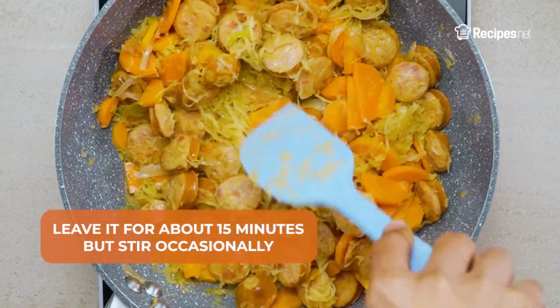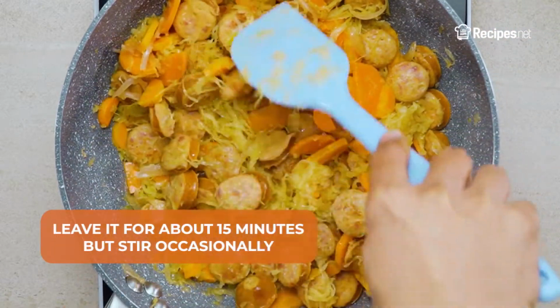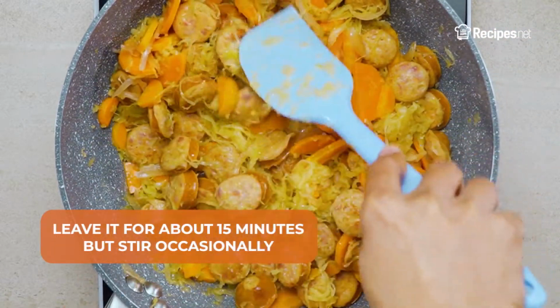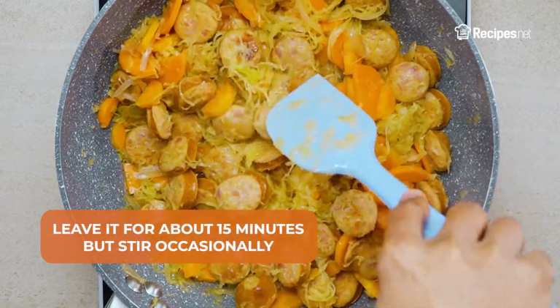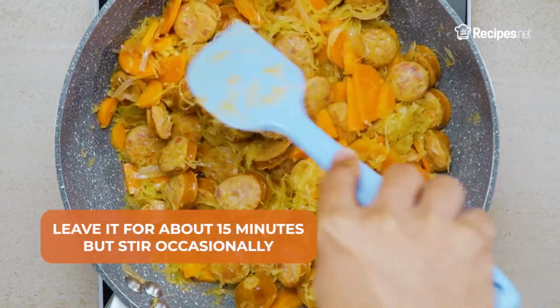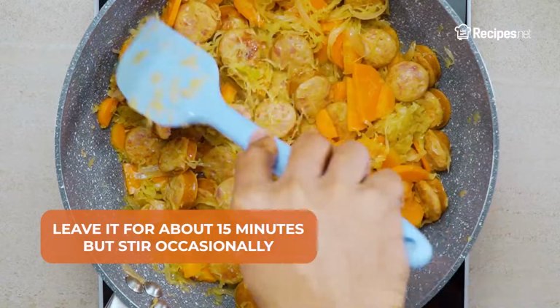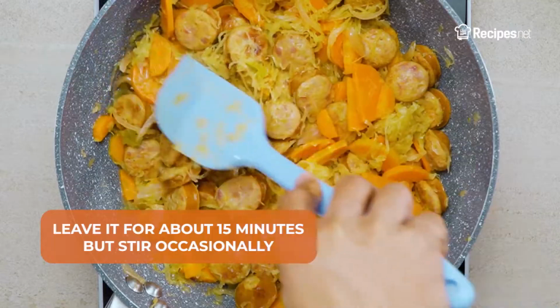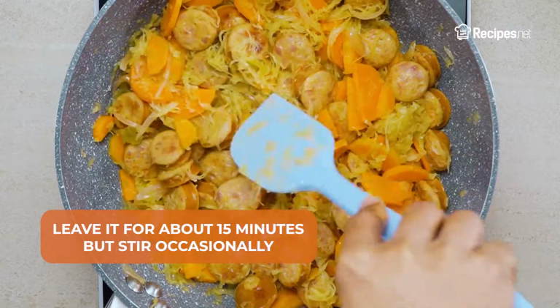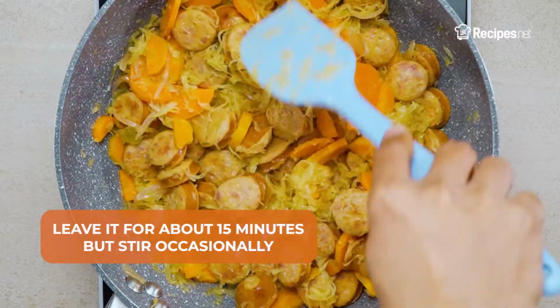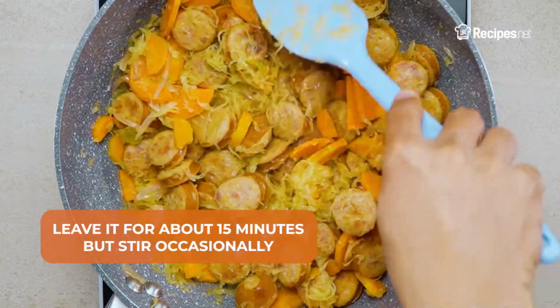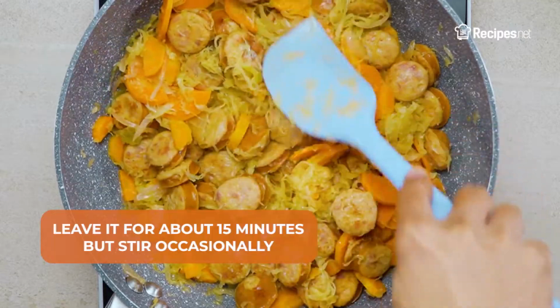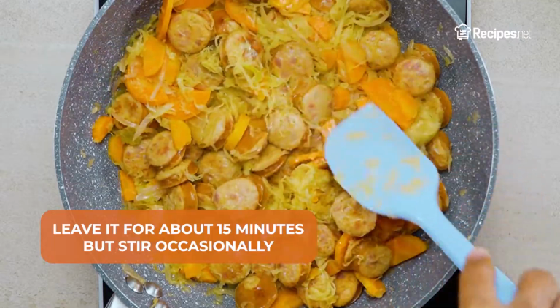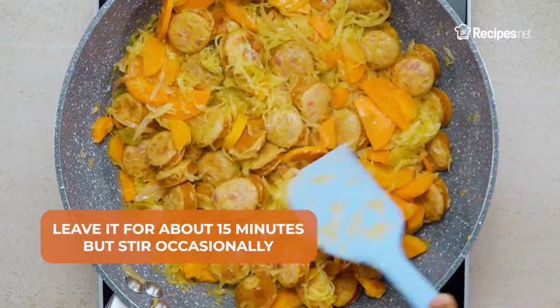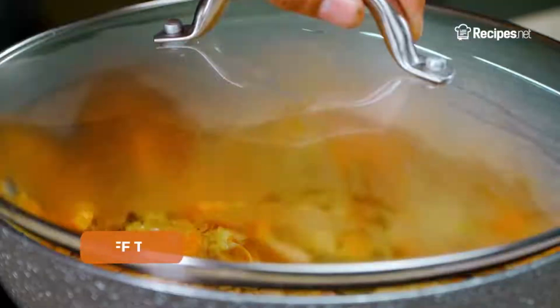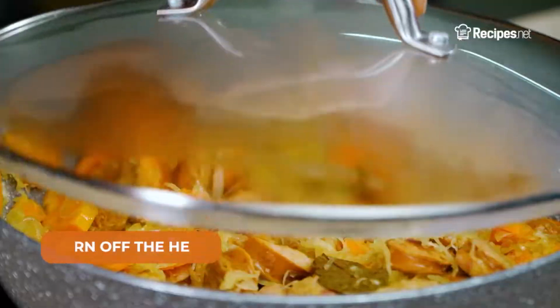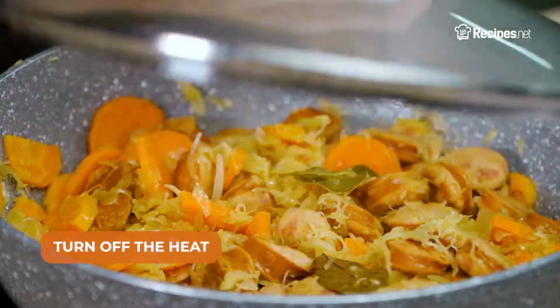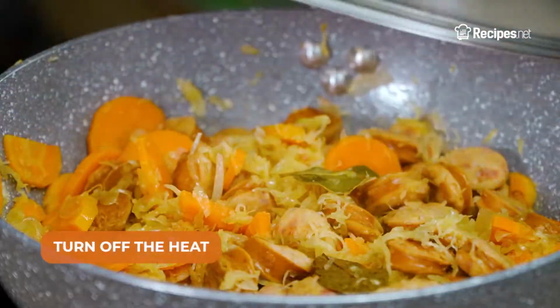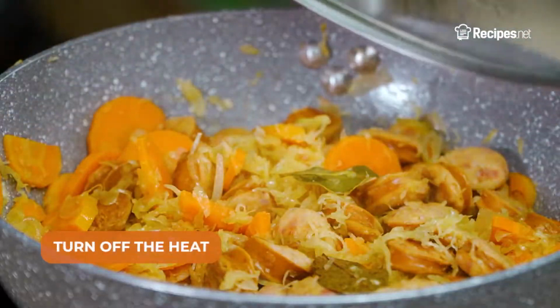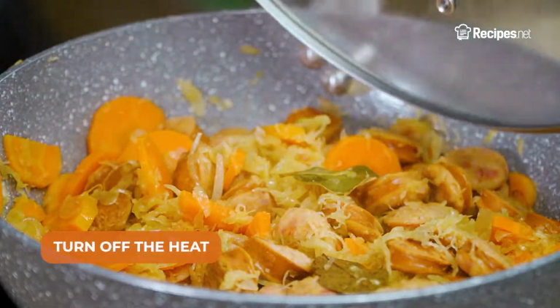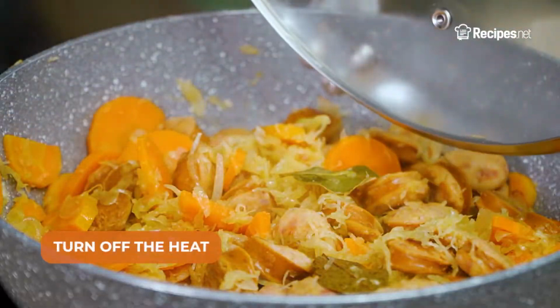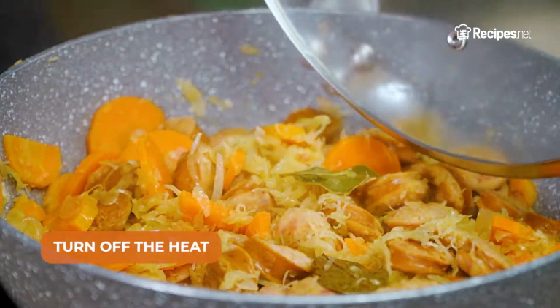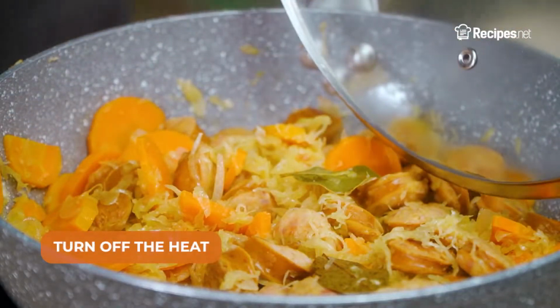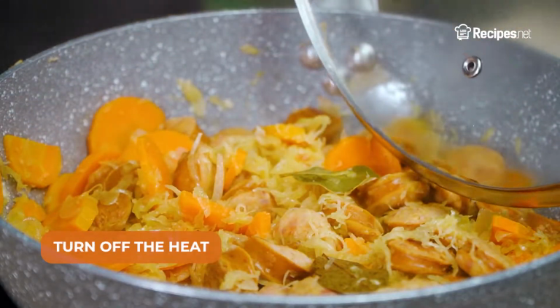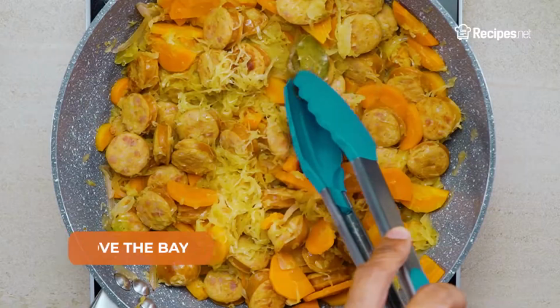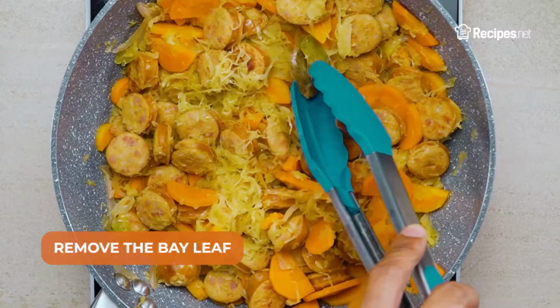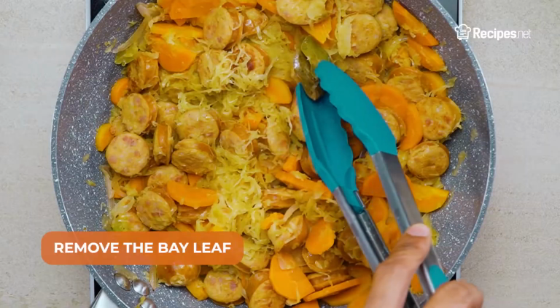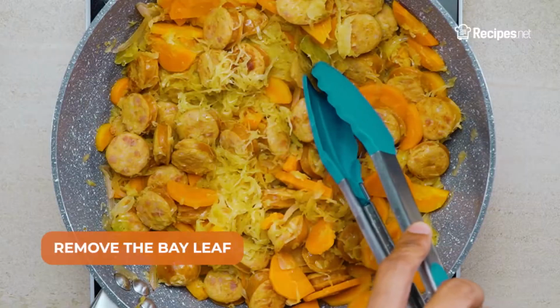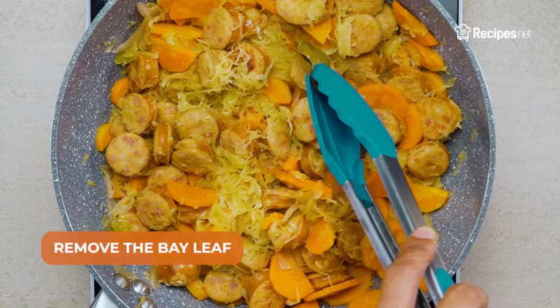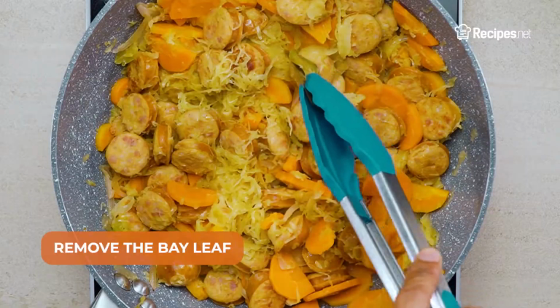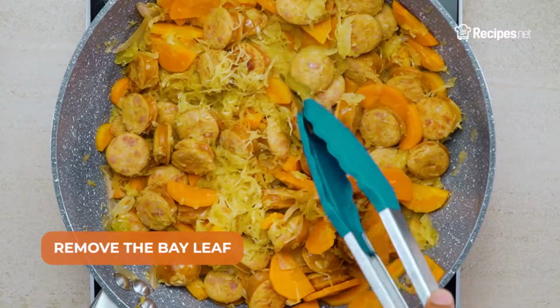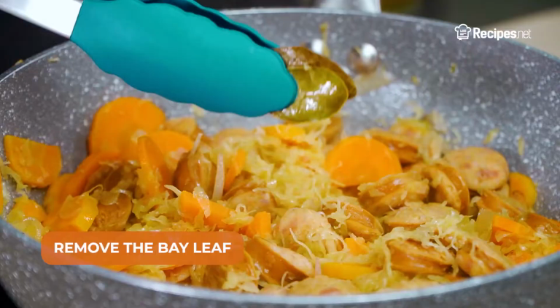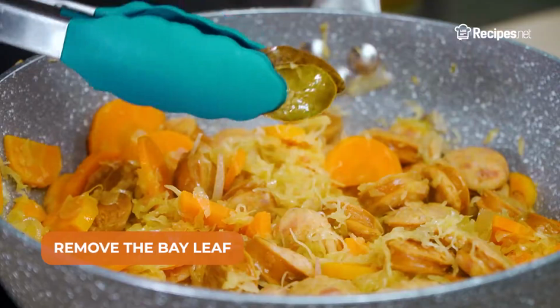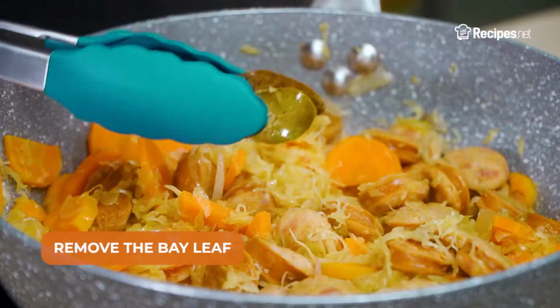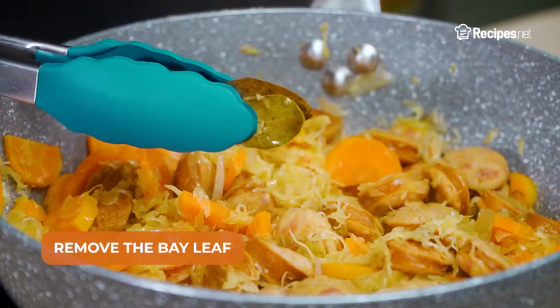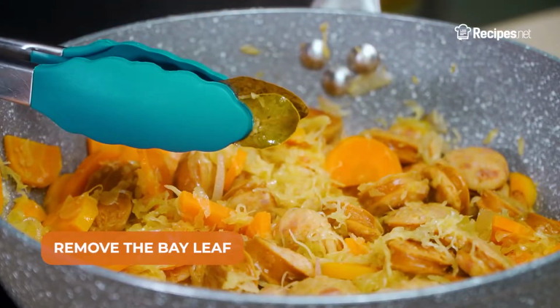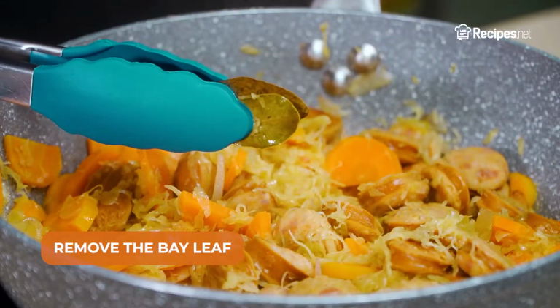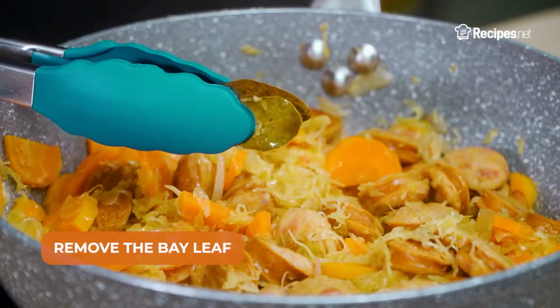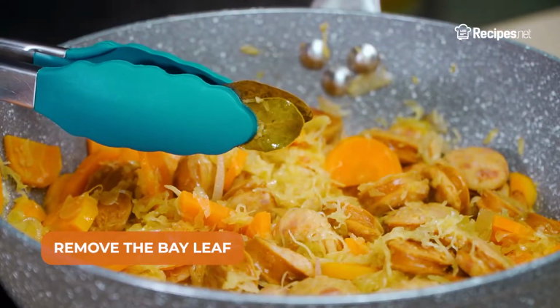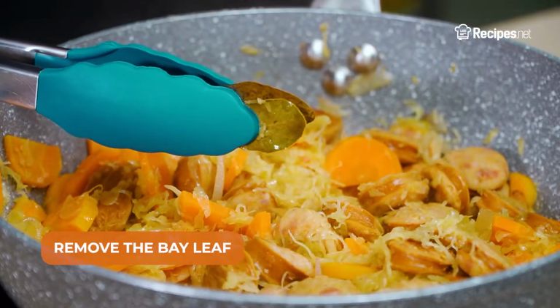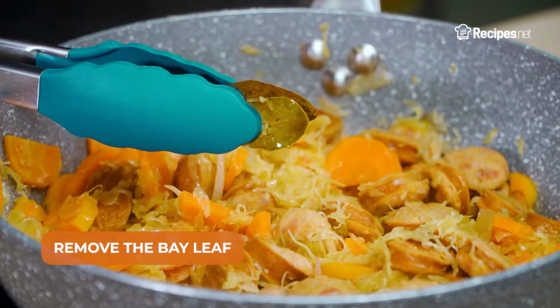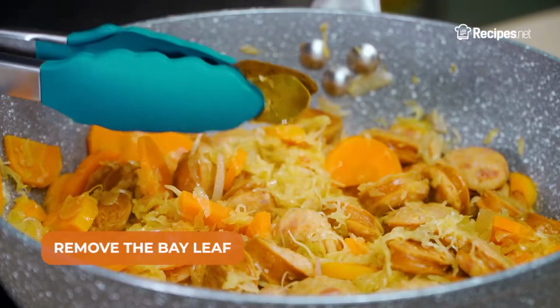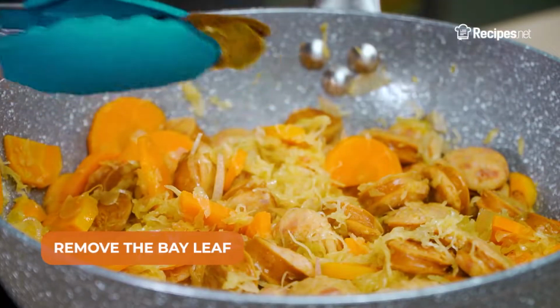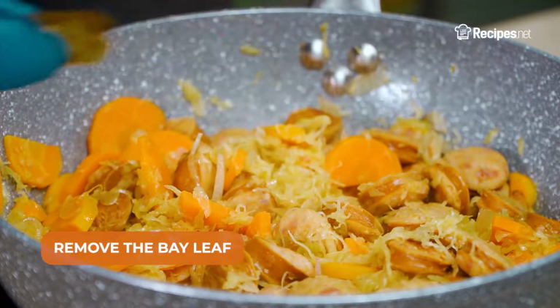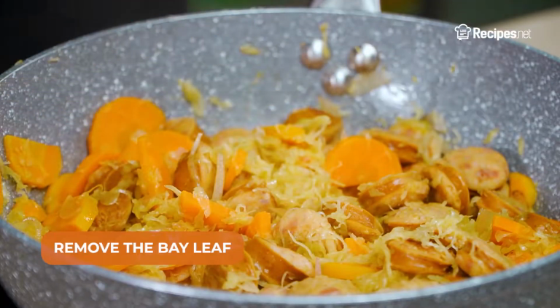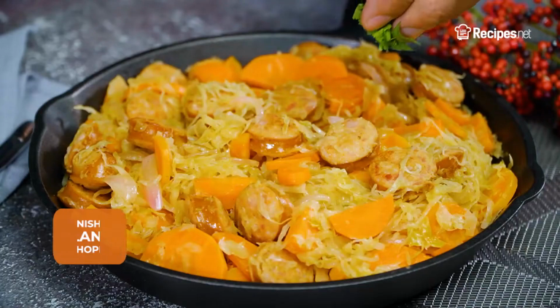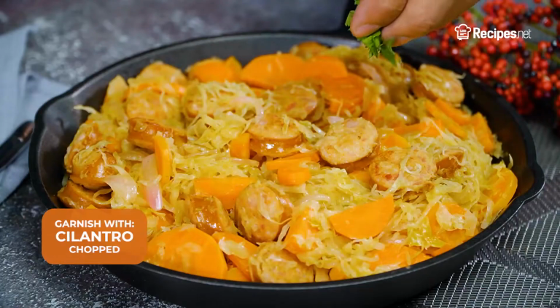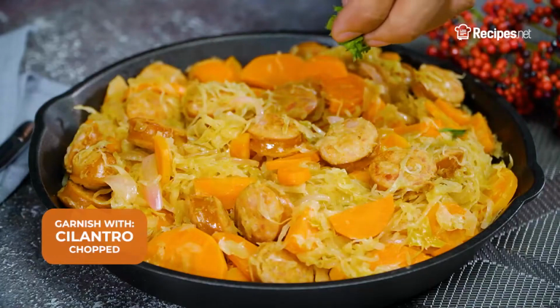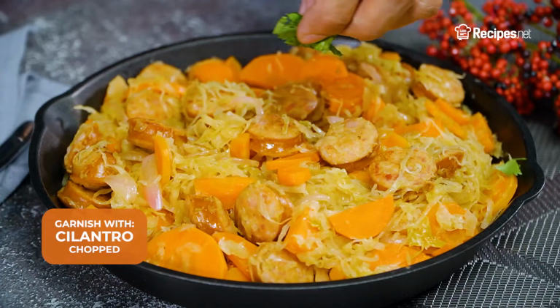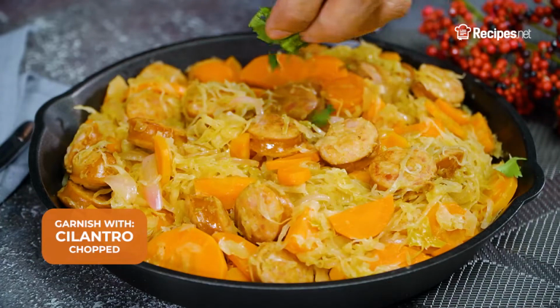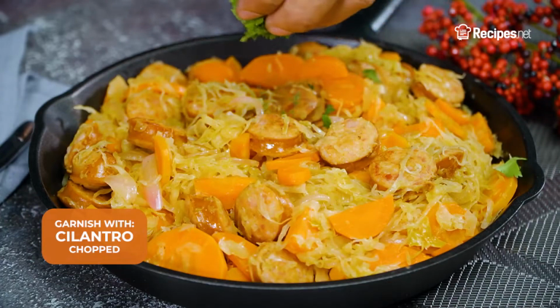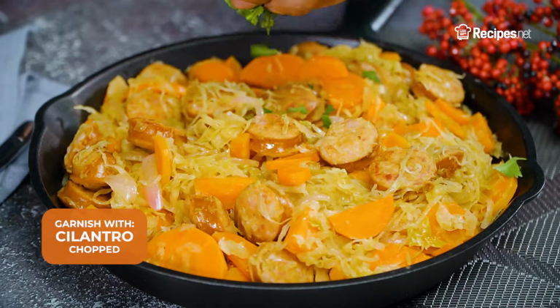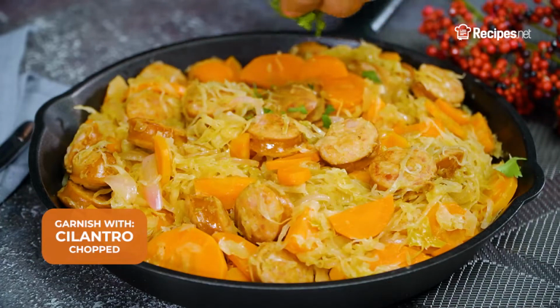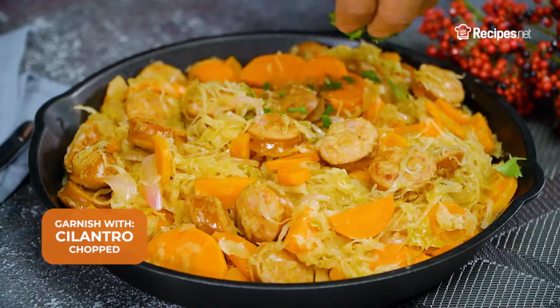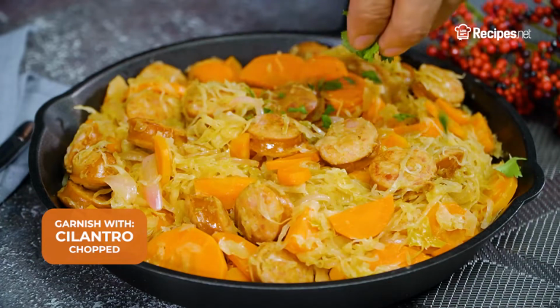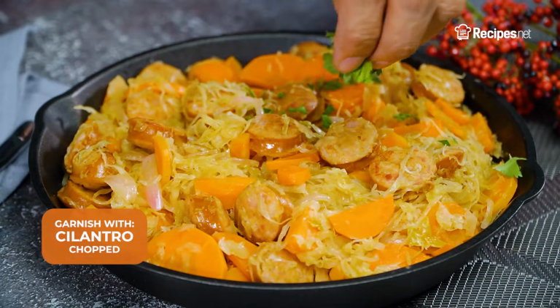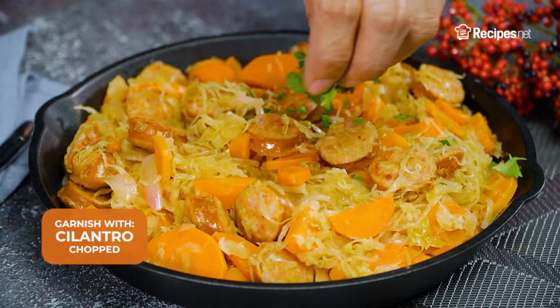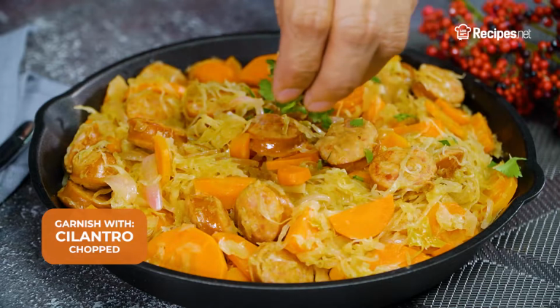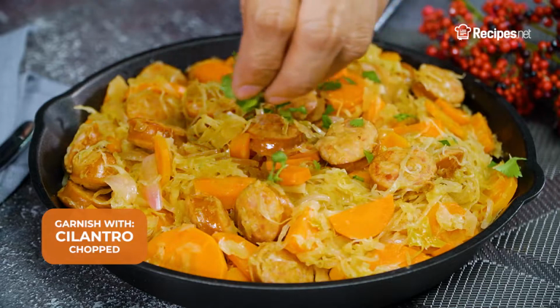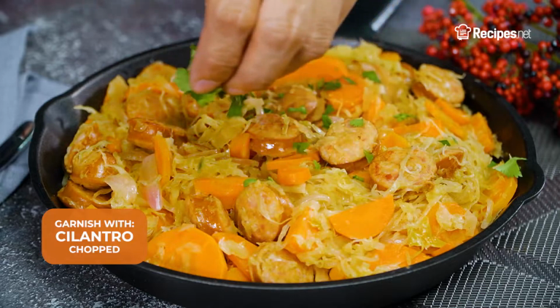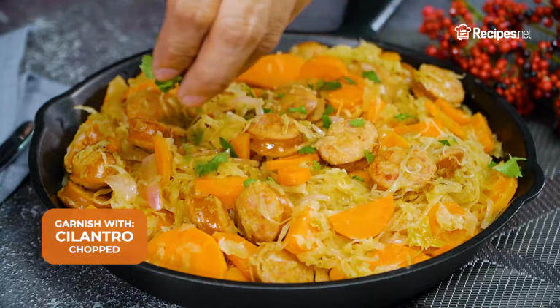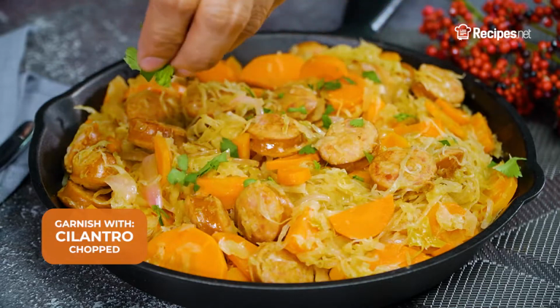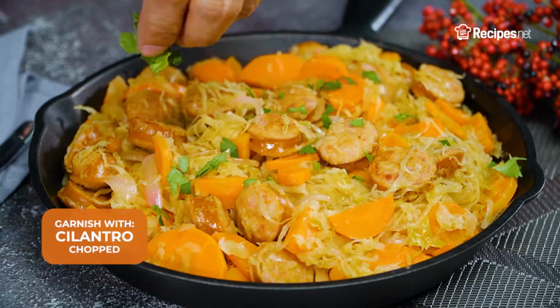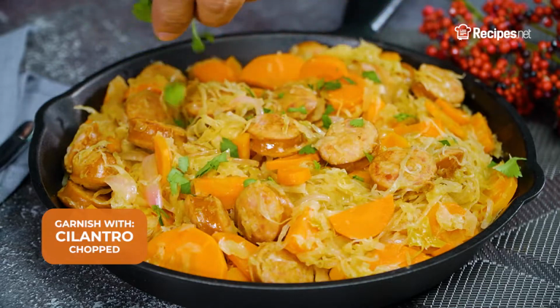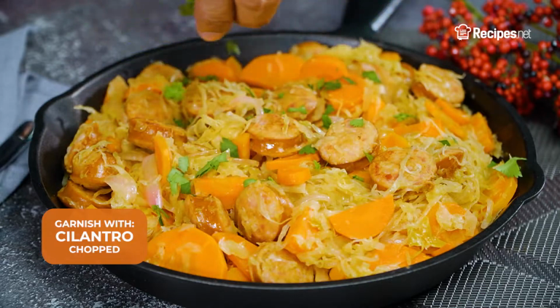When ready, turn off the heat and remove the bay leaf. Garnish with cilantro before serving.